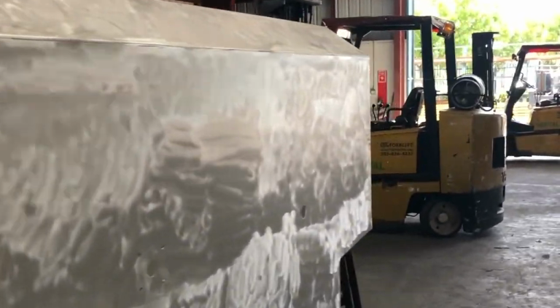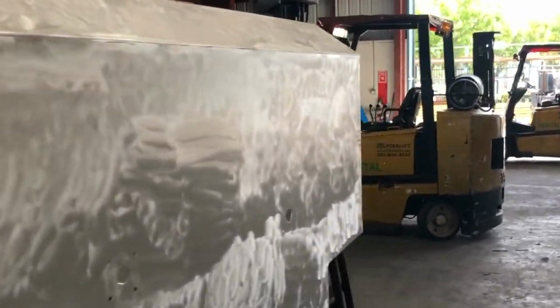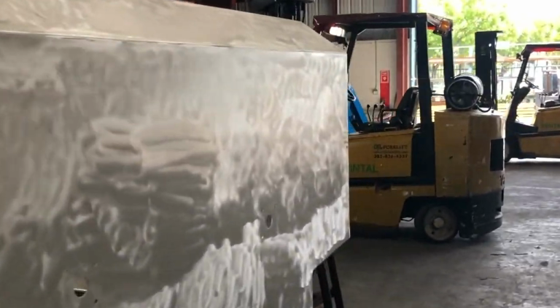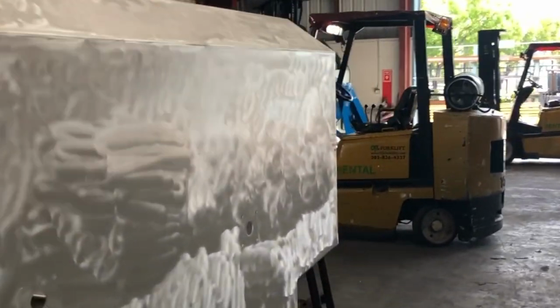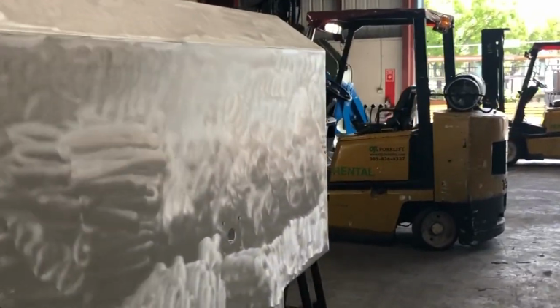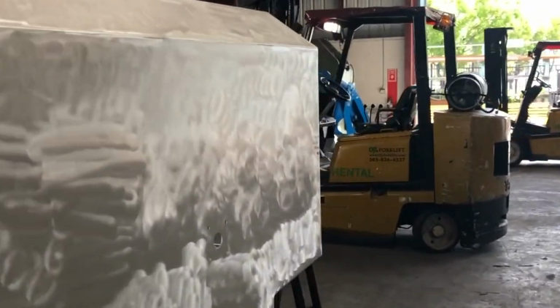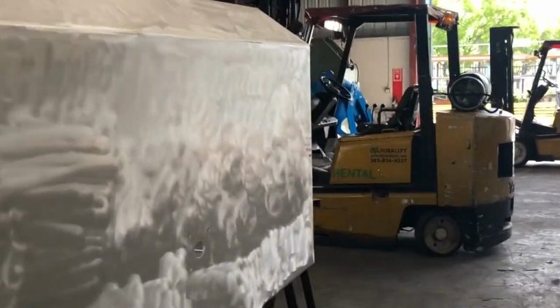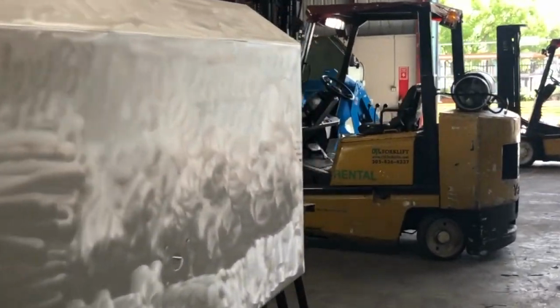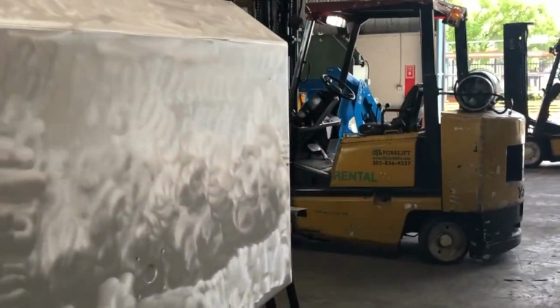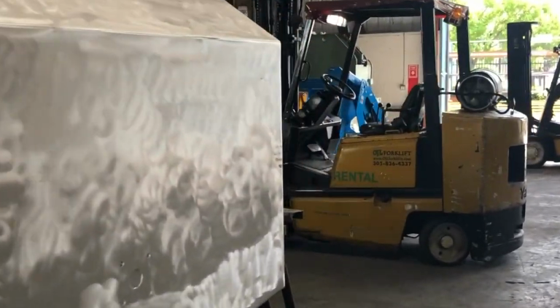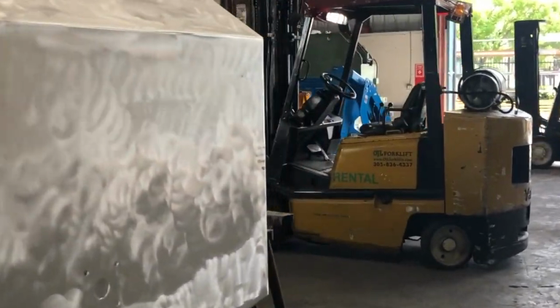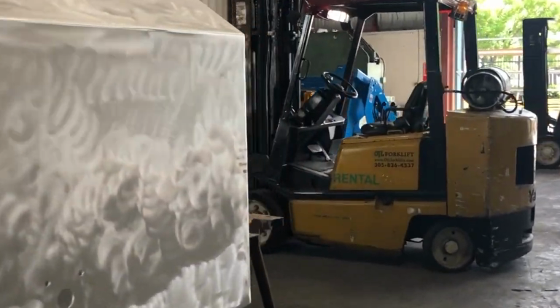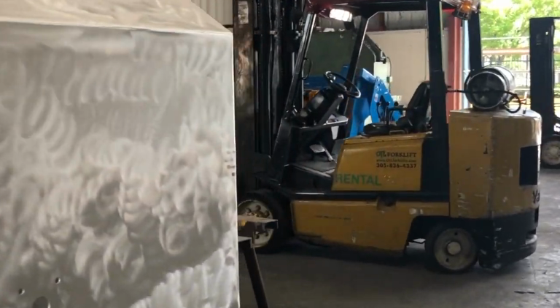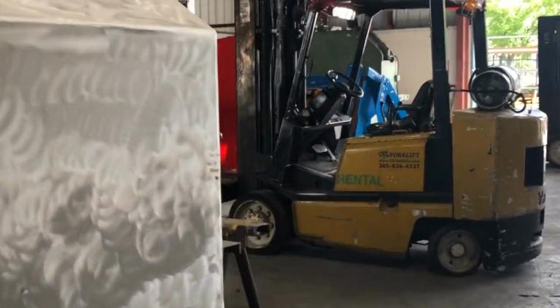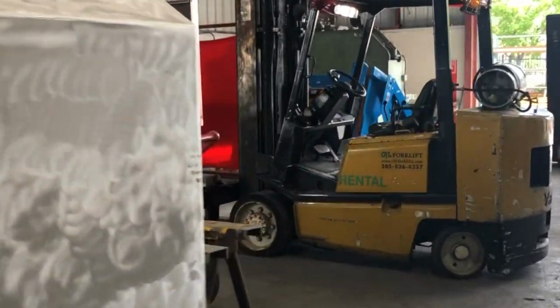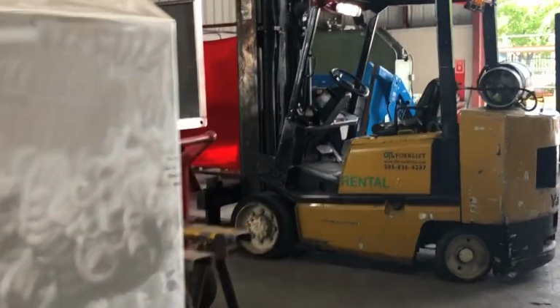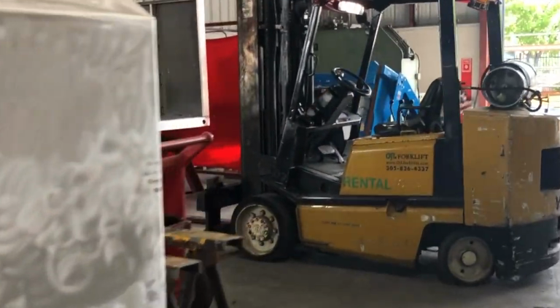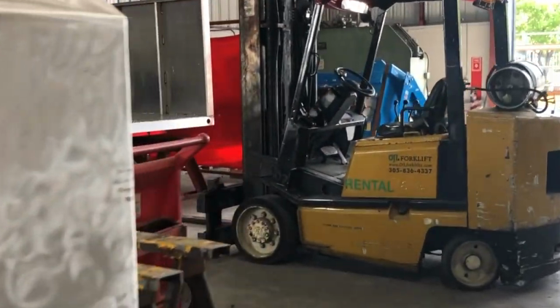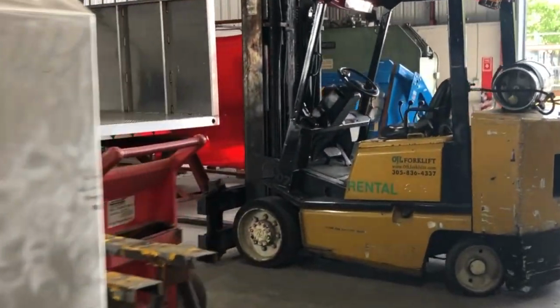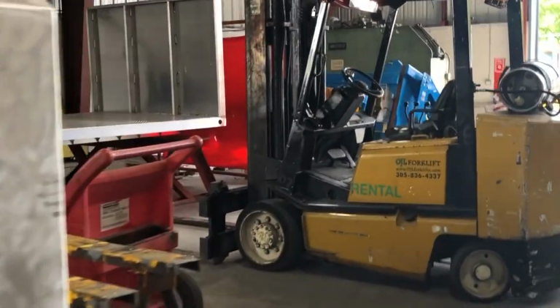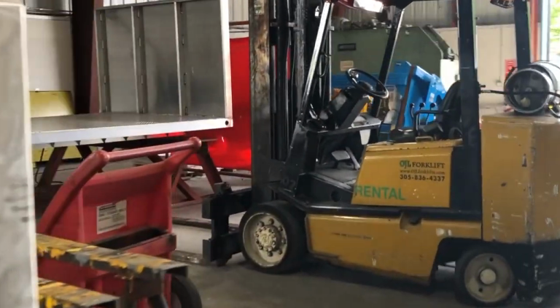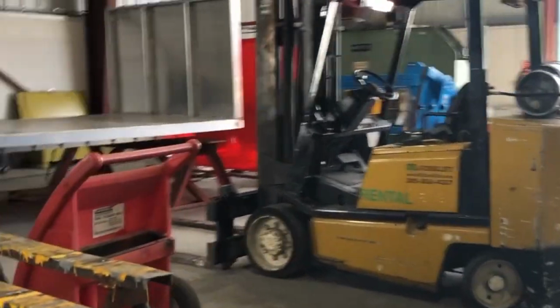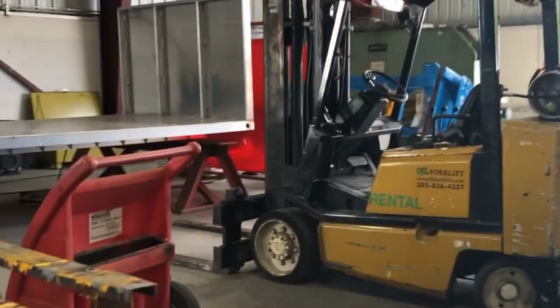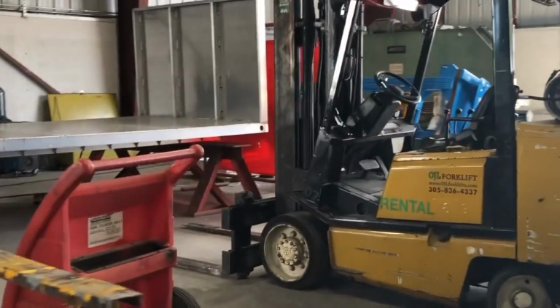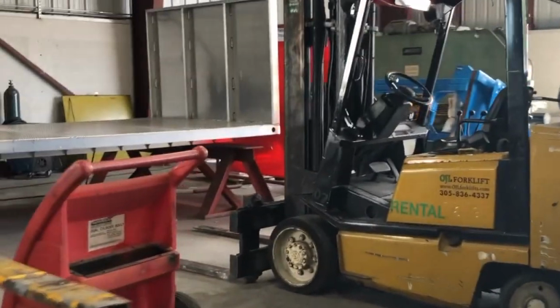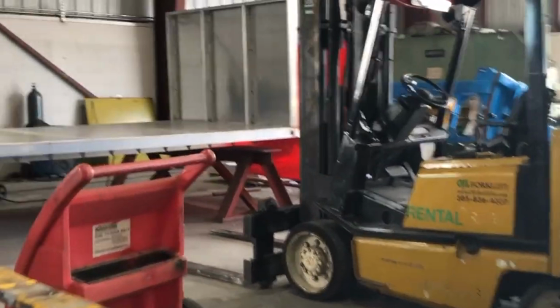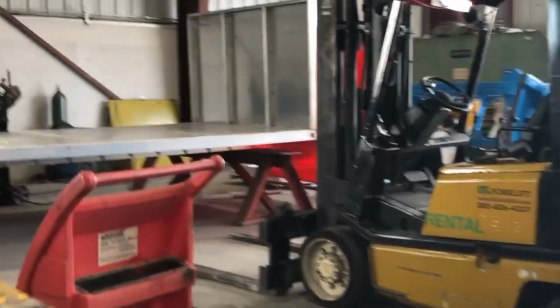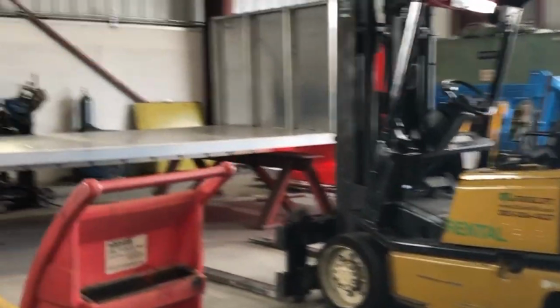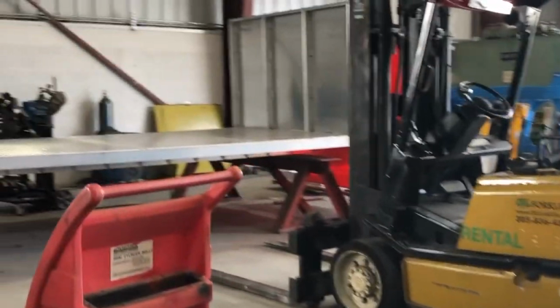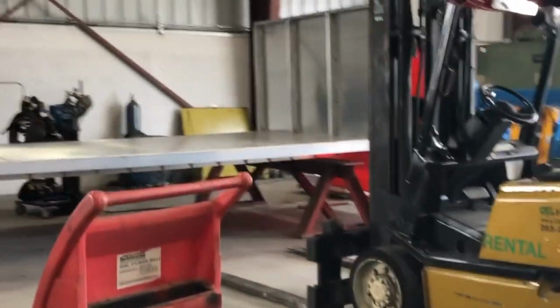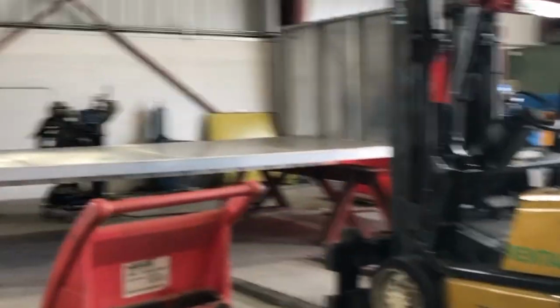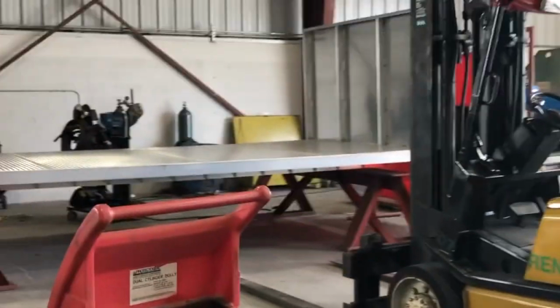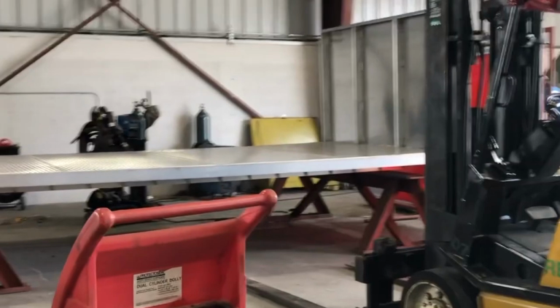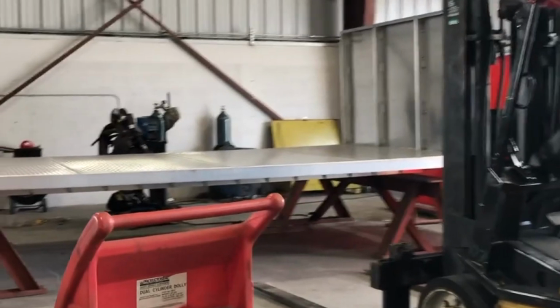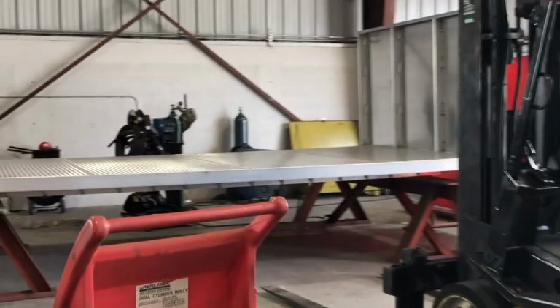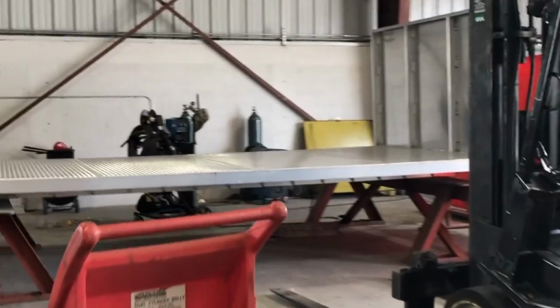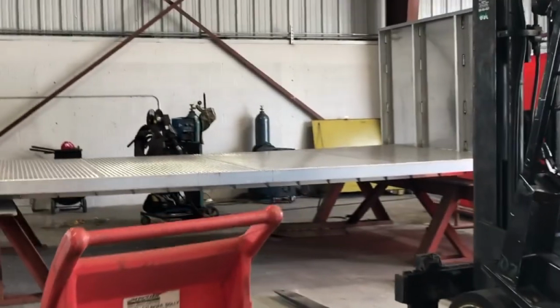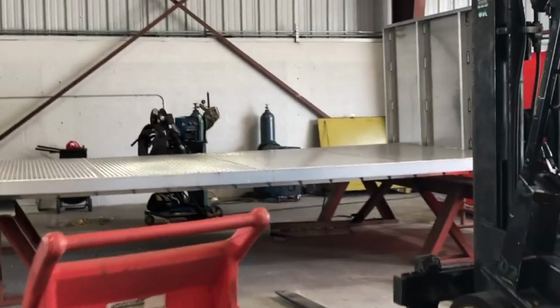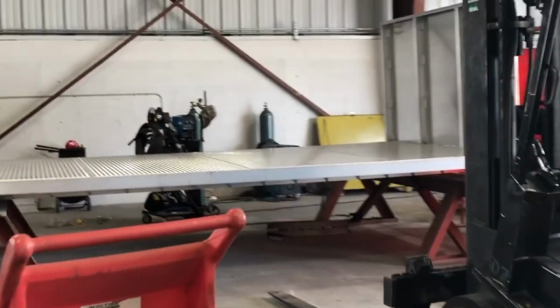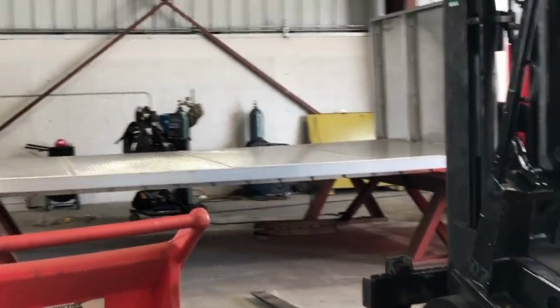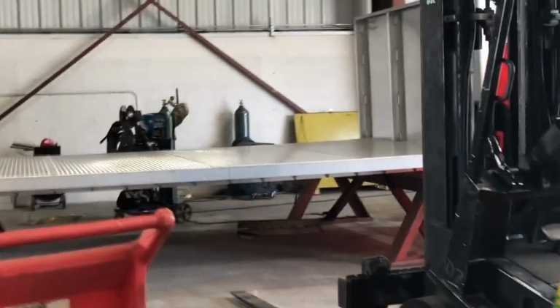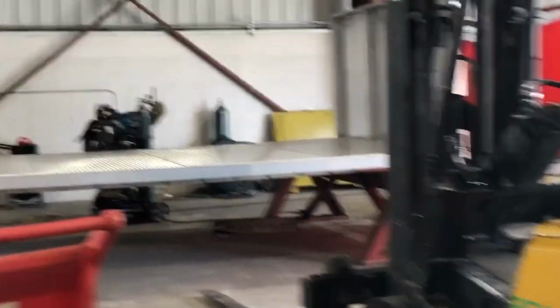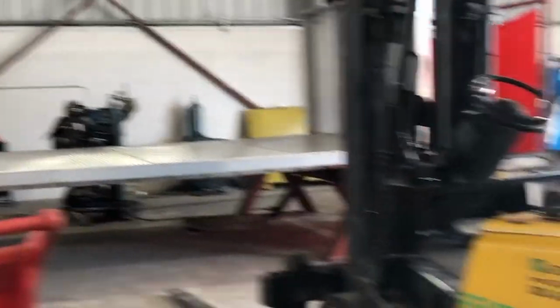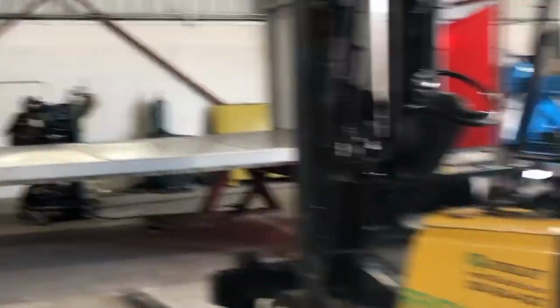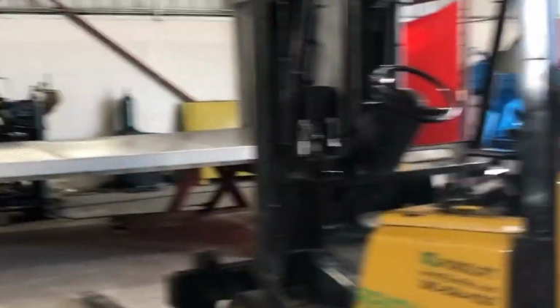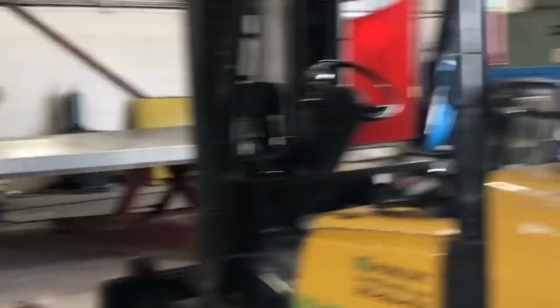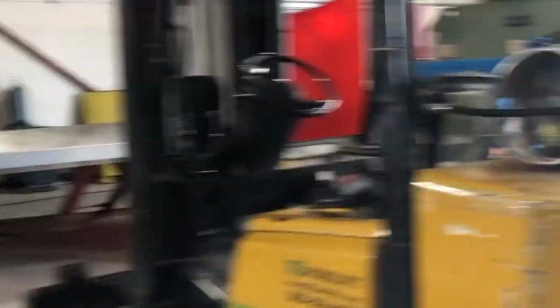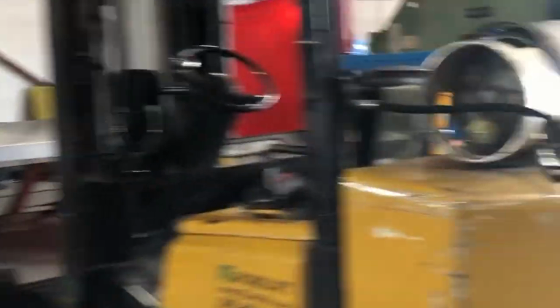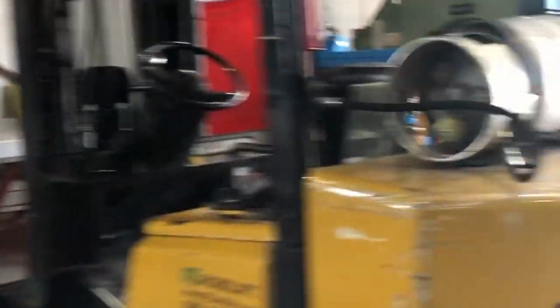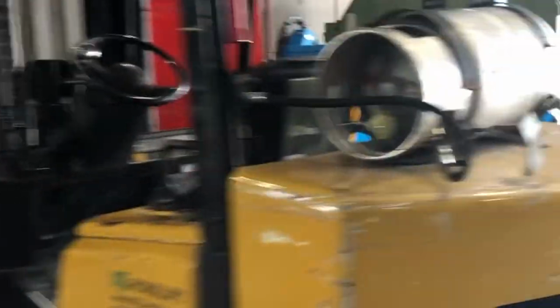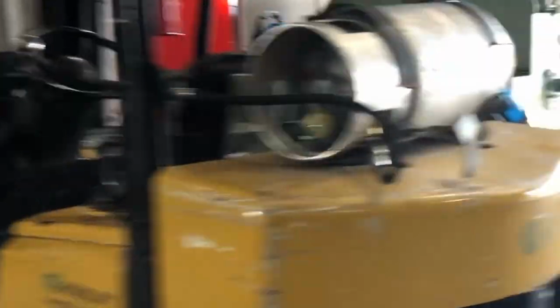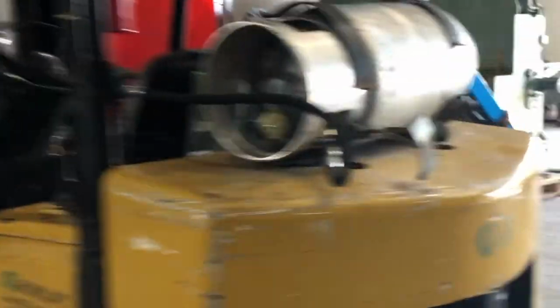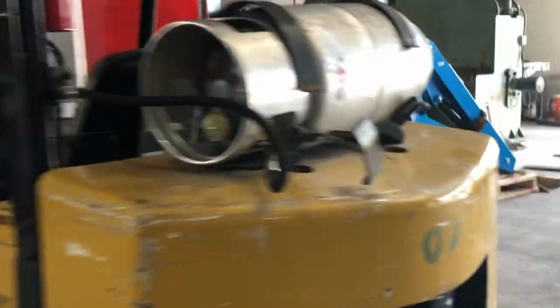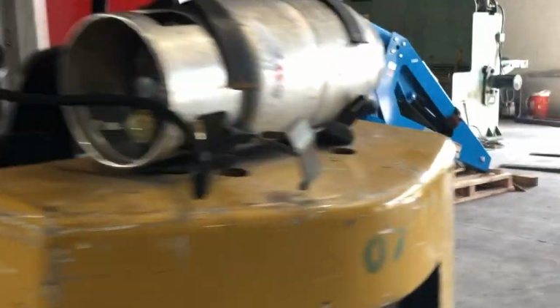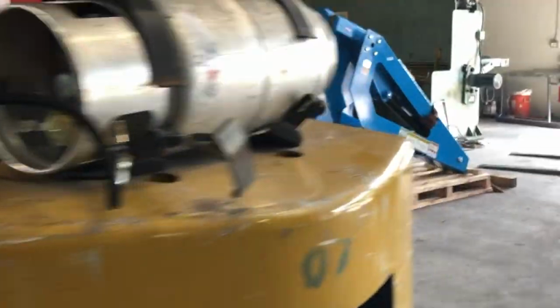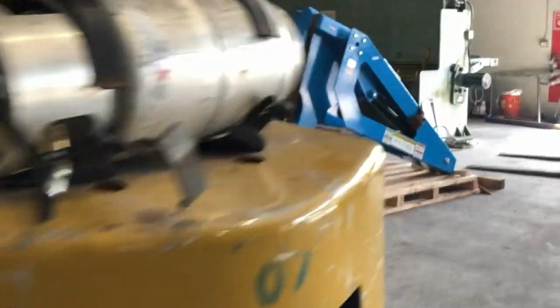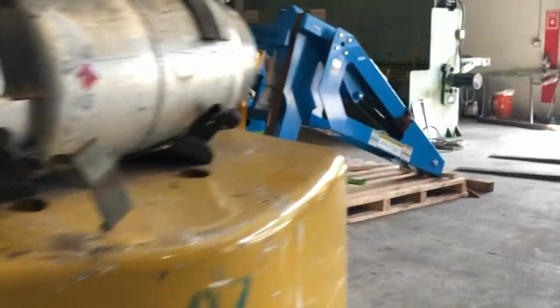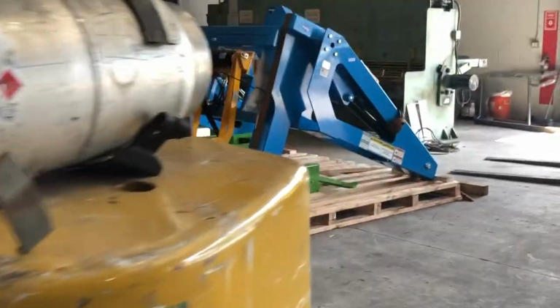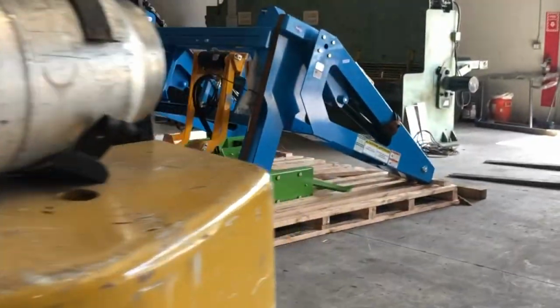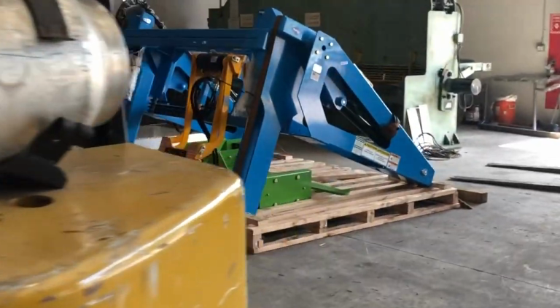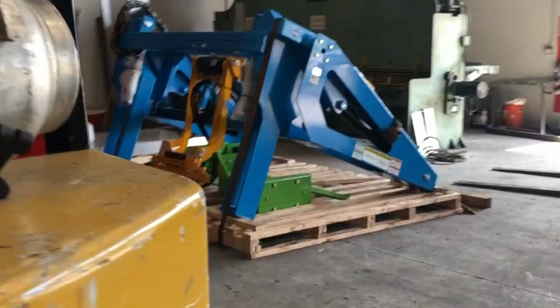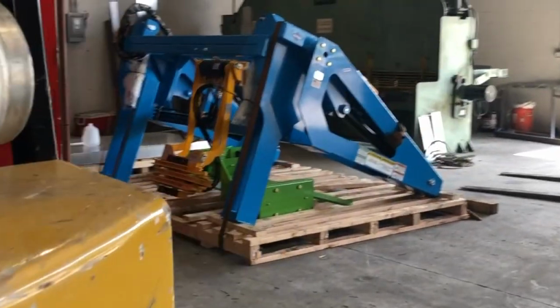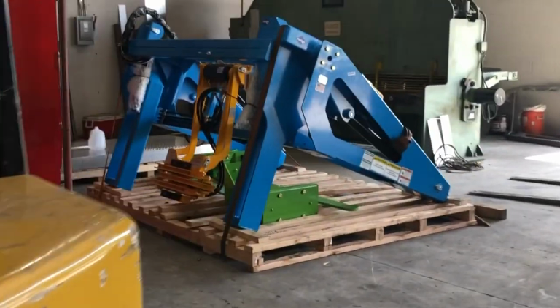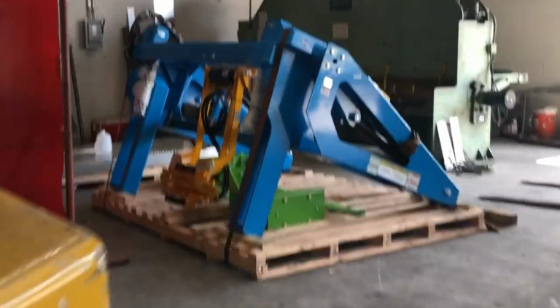As you can see, we have the actual beds. Everything is manufactured in our facility. It's a one-stop shop. Nothing is outsourced.